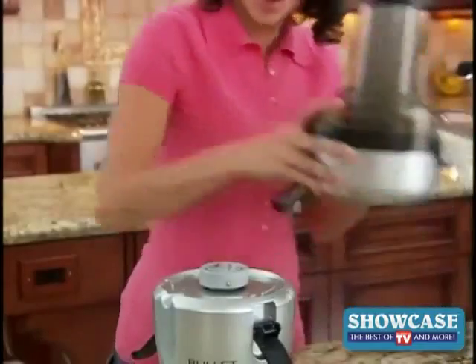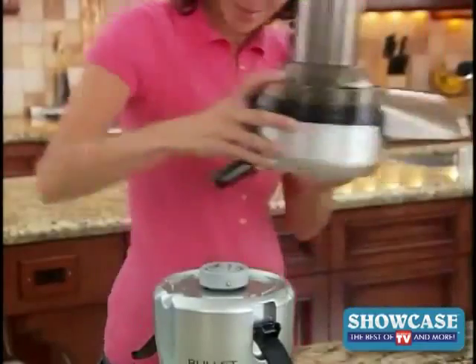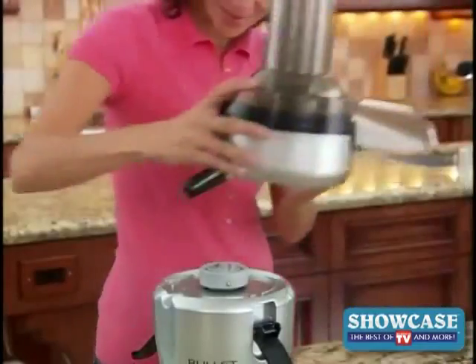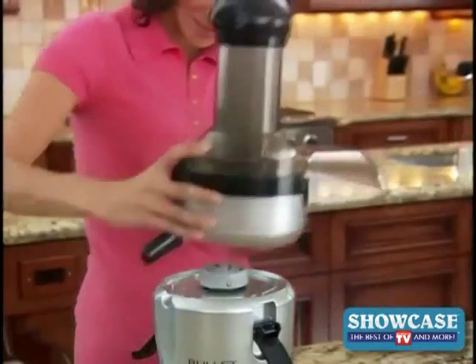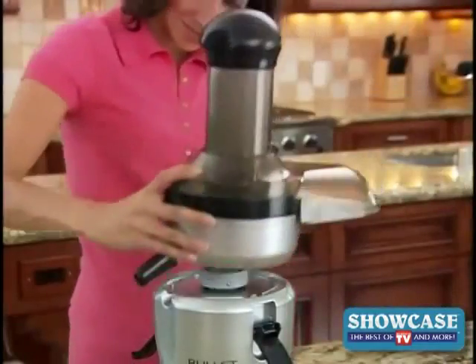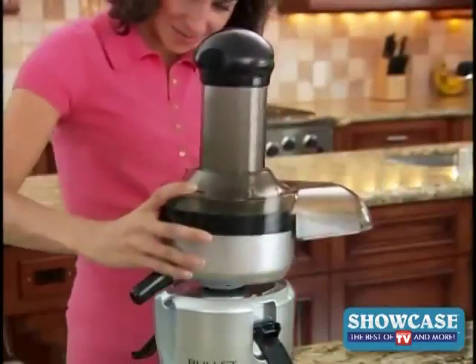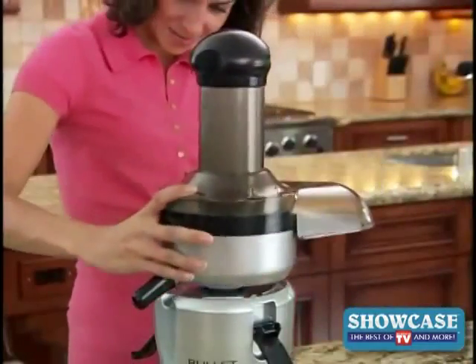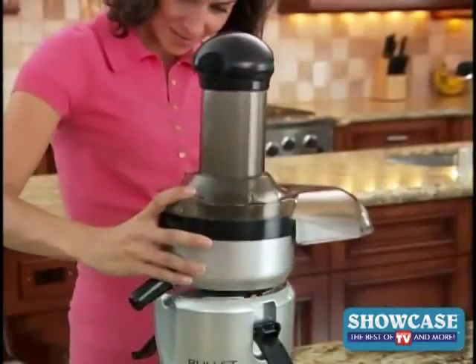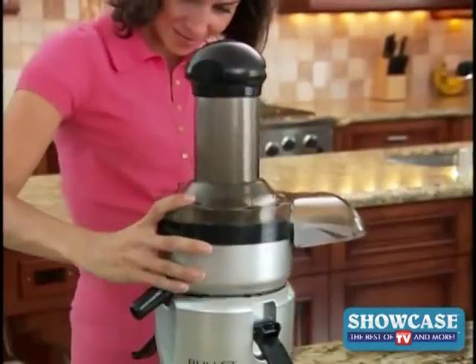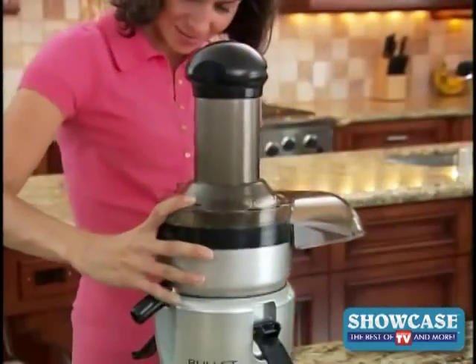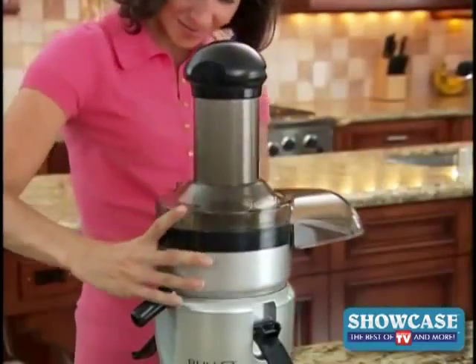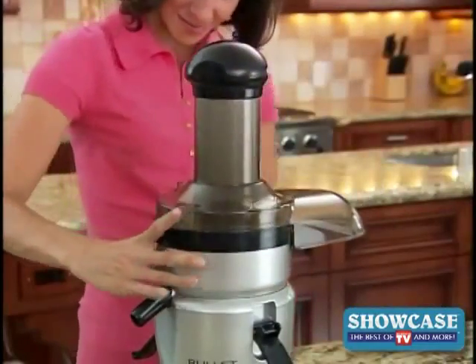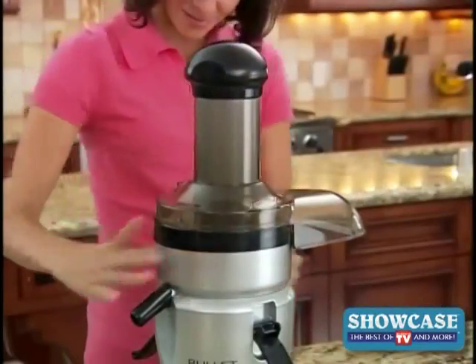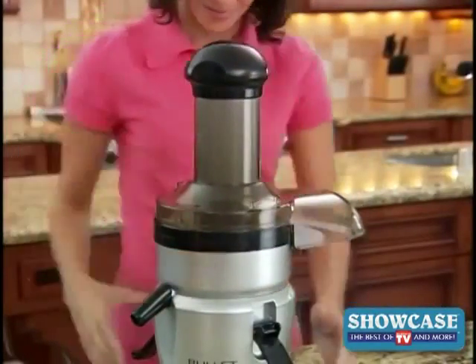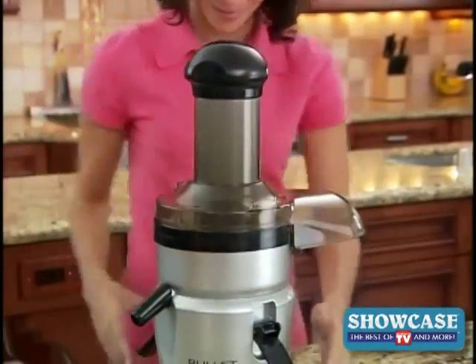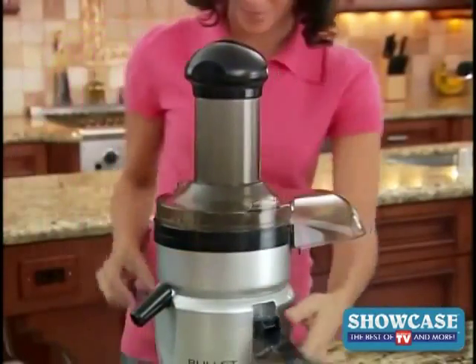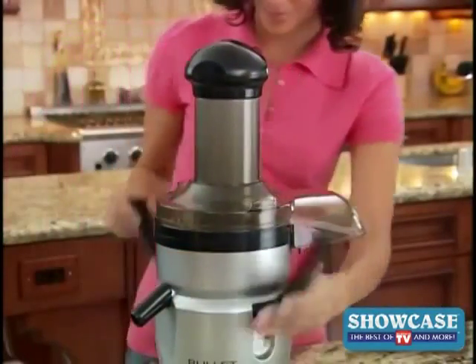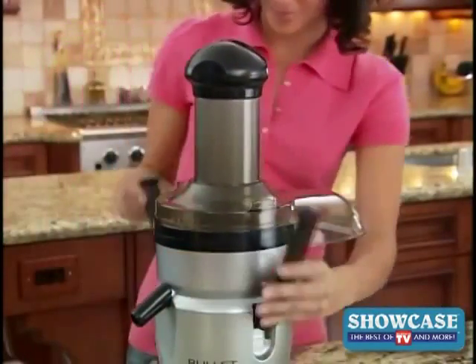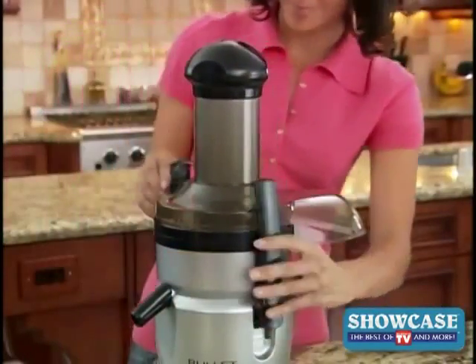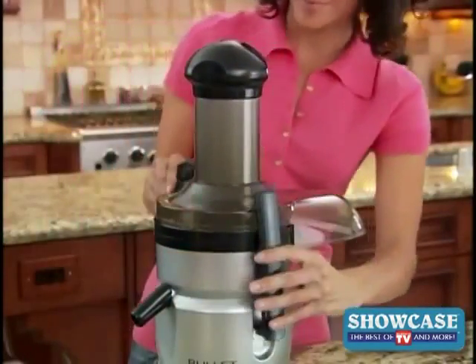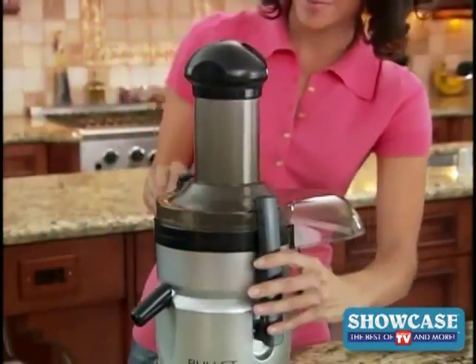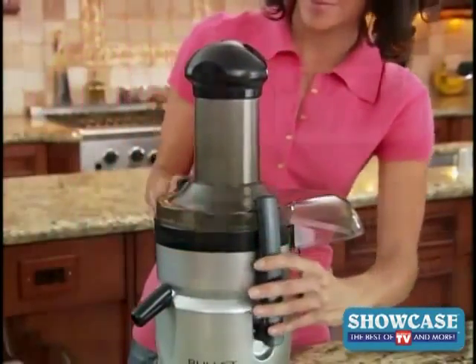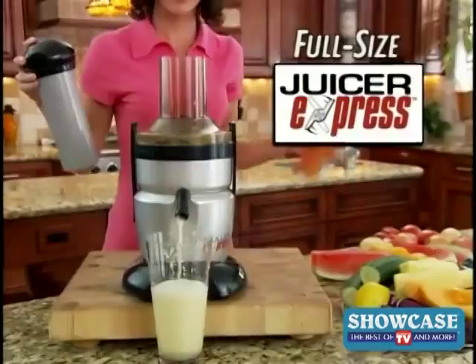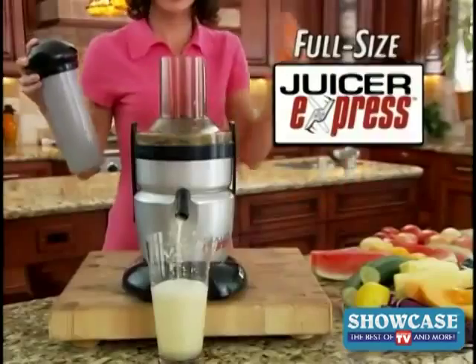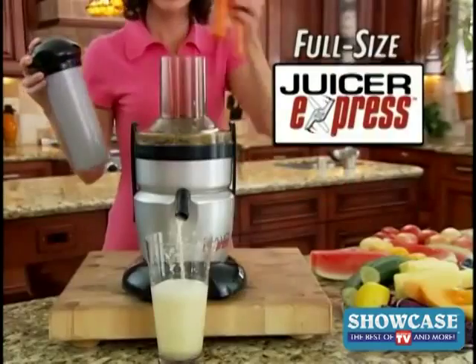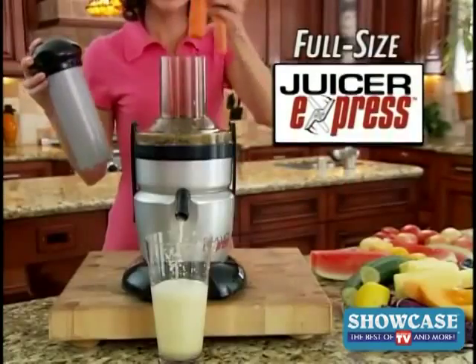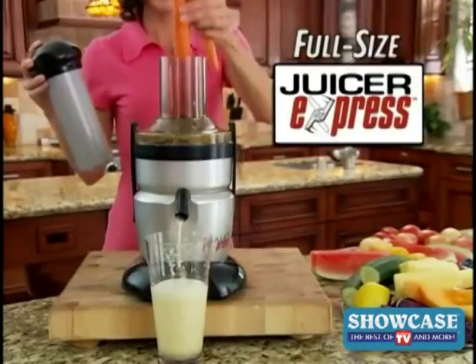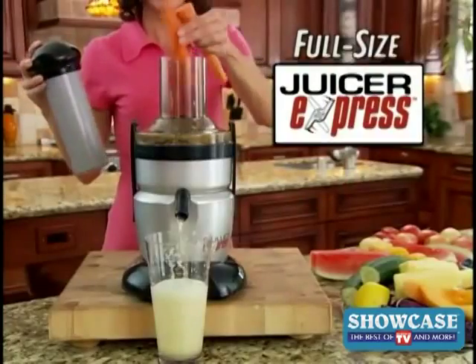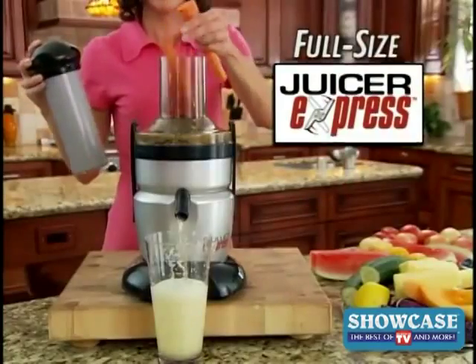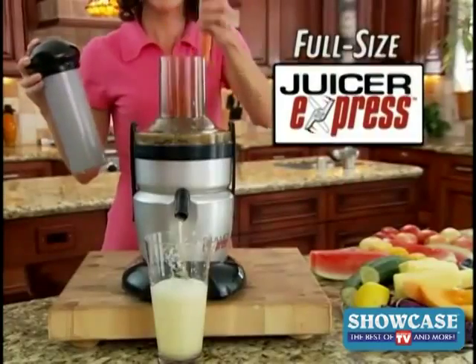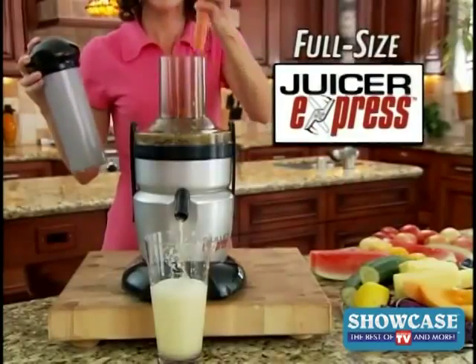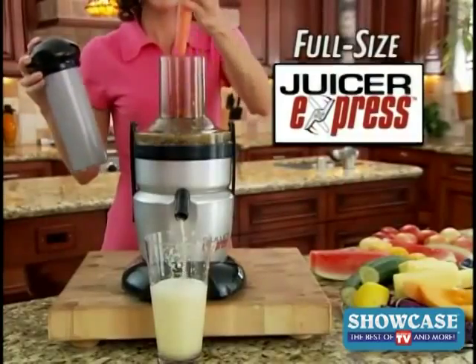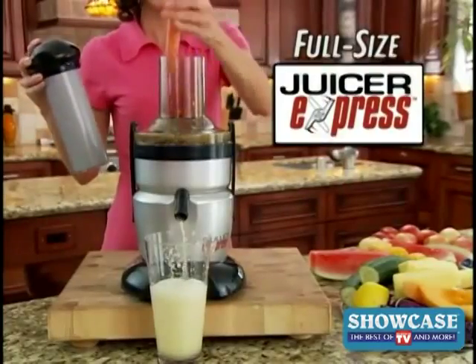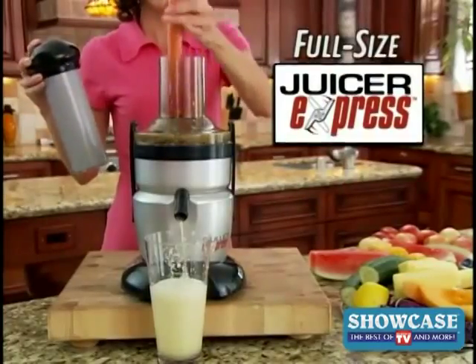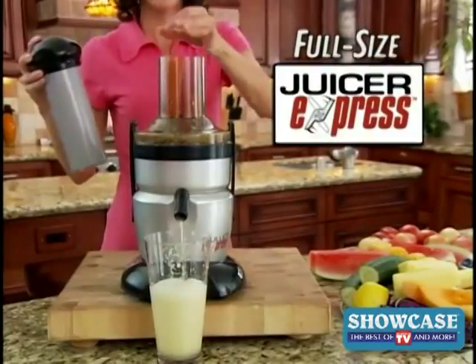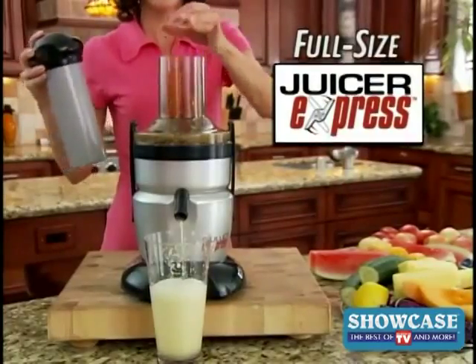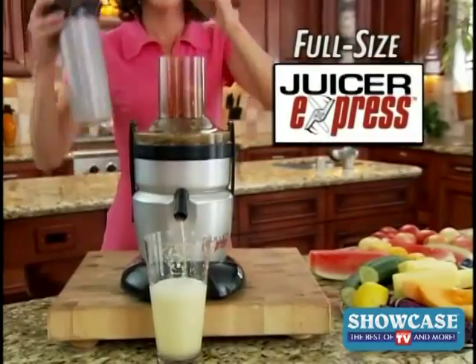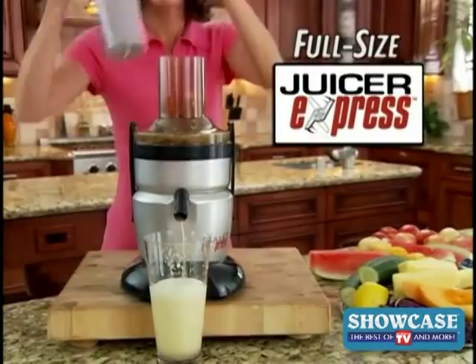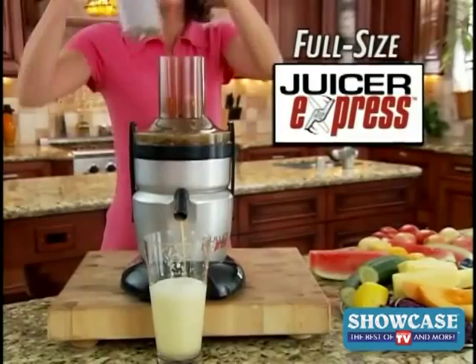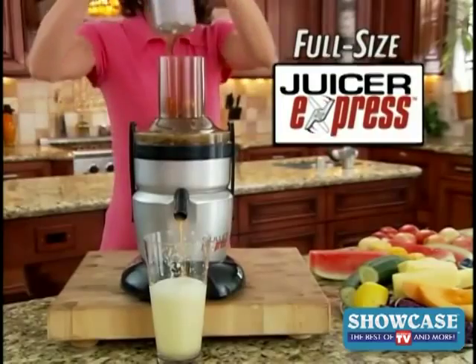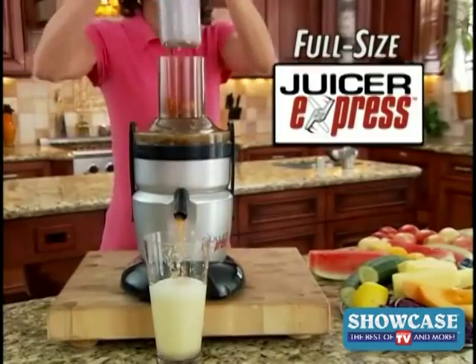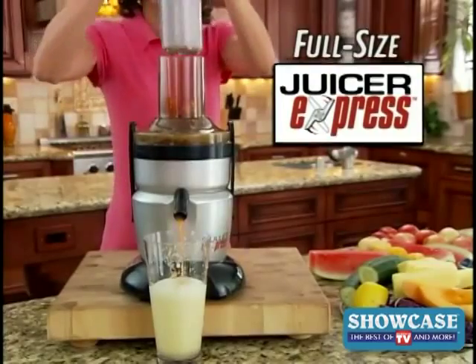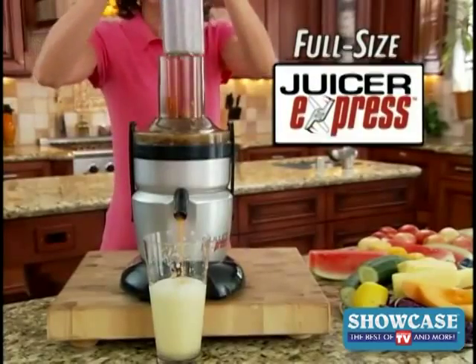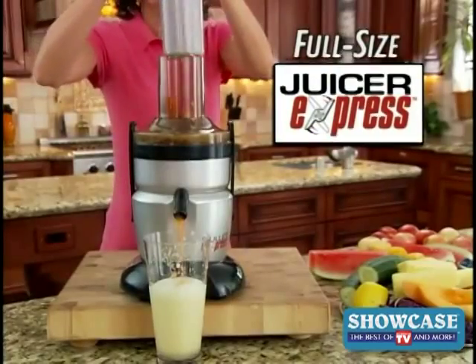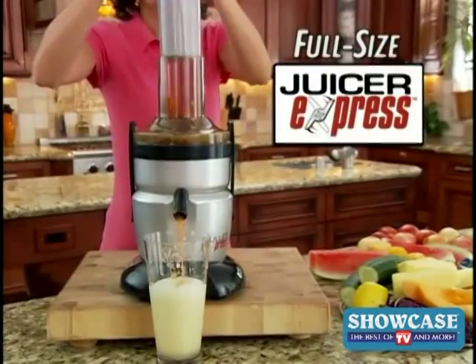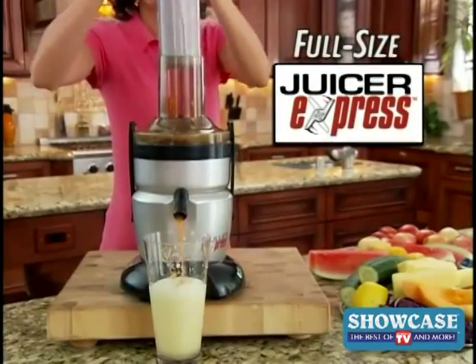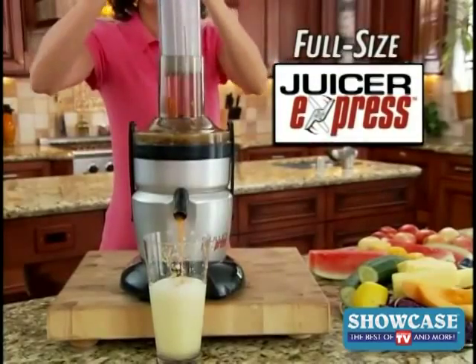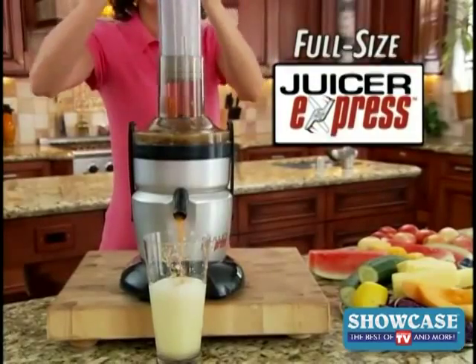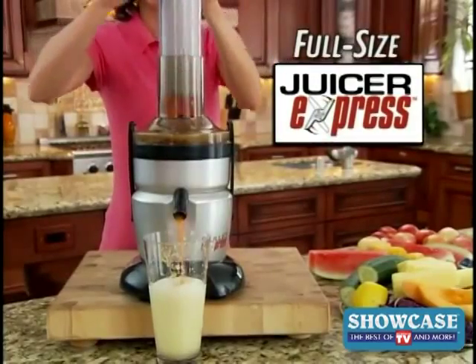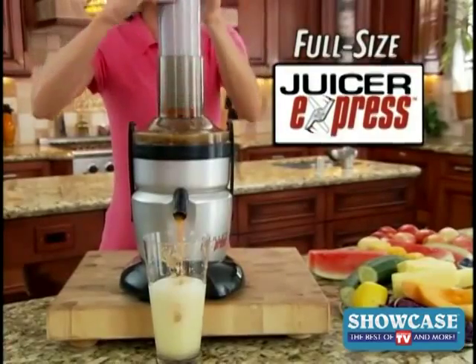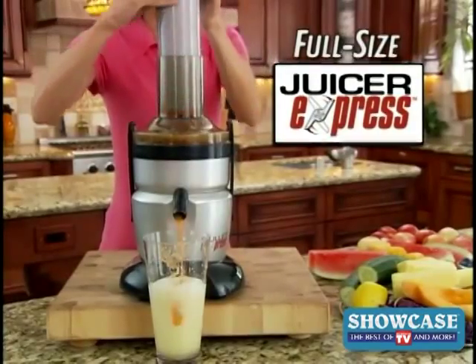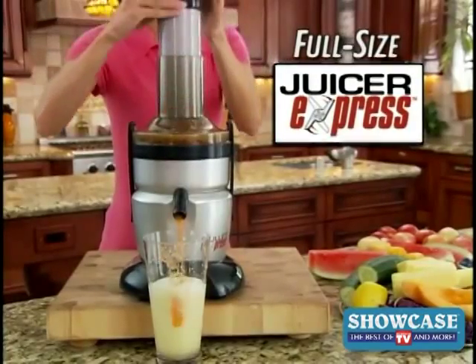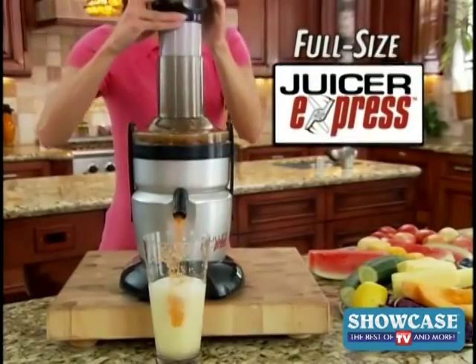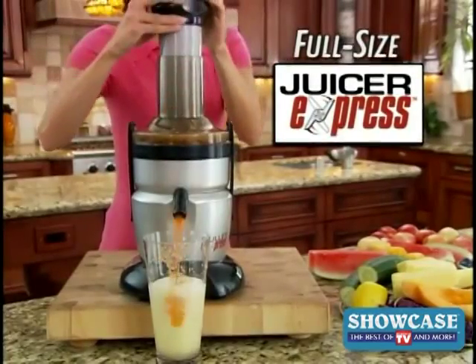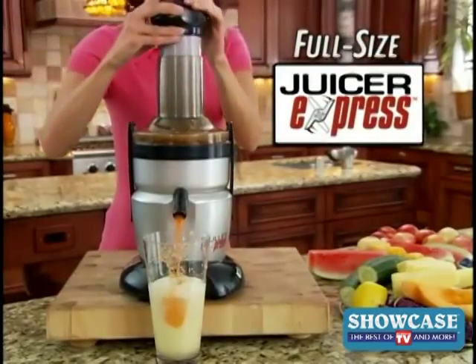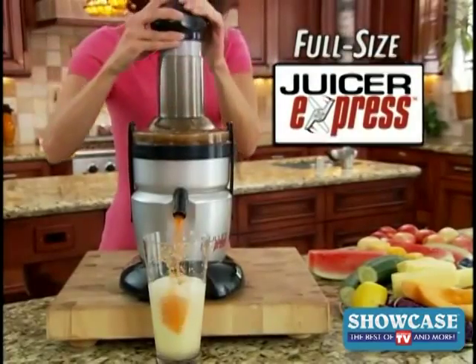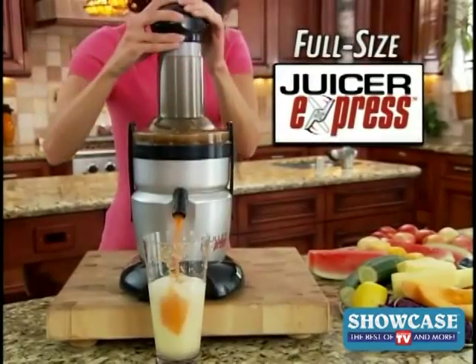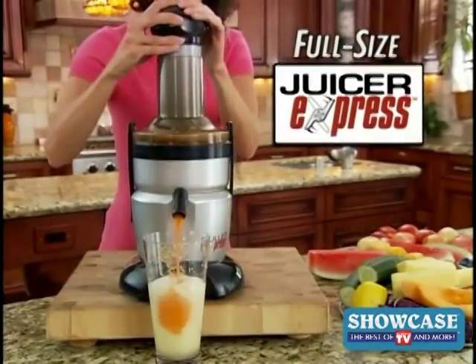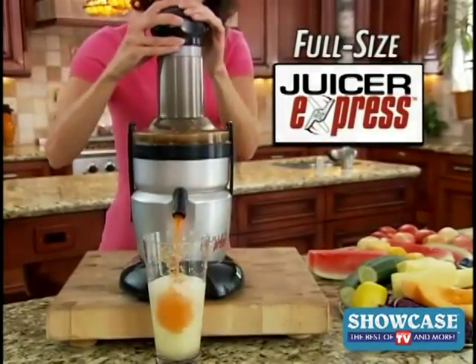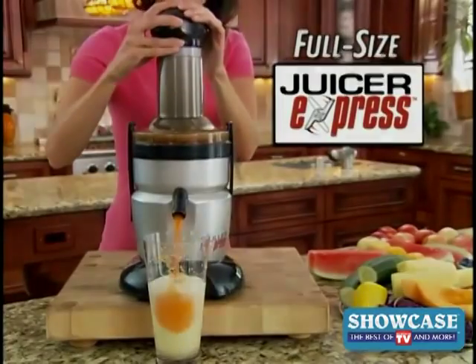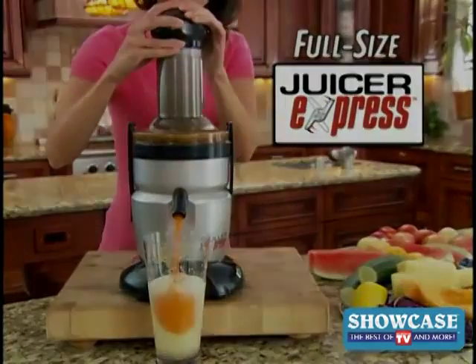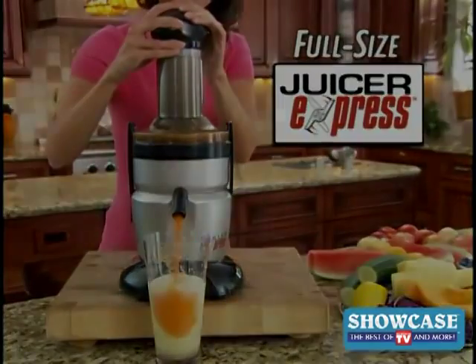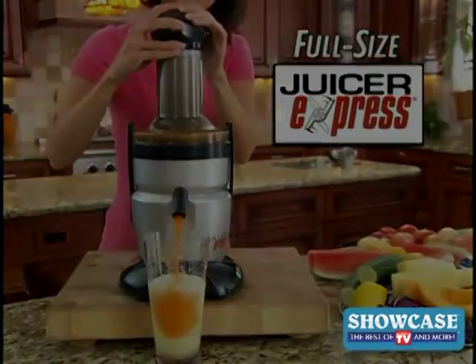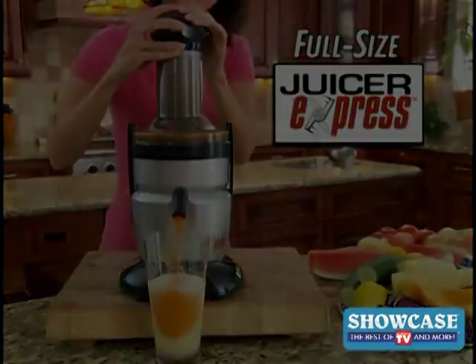Switch the top again and now you have a super powerful full-size juicer, extracting delicious vitamin-rich juice from whole fruits and vegetables.